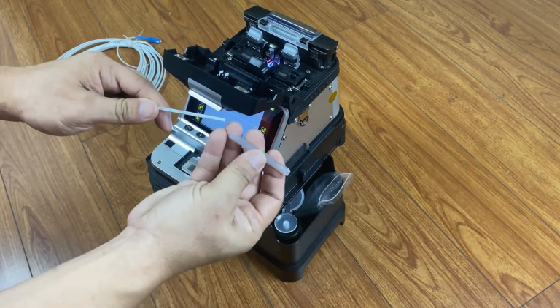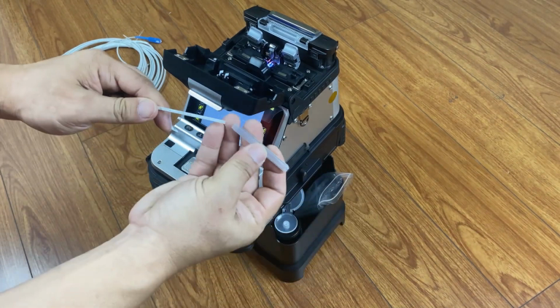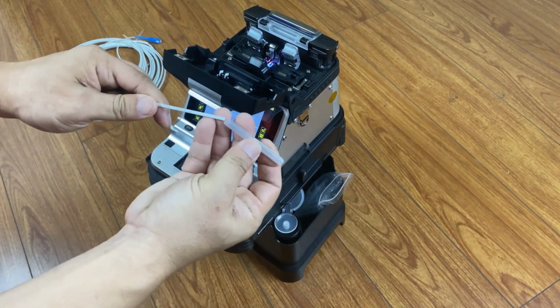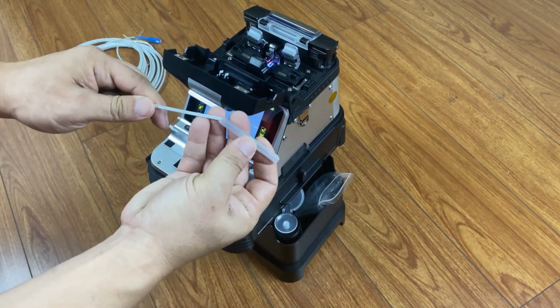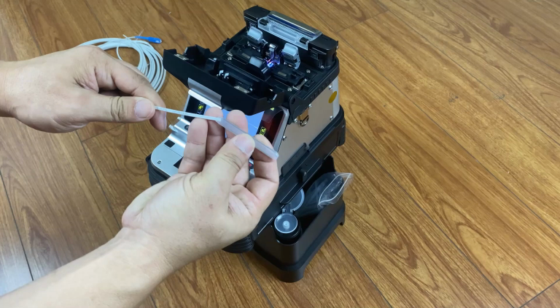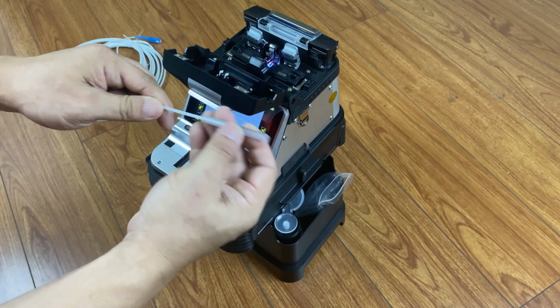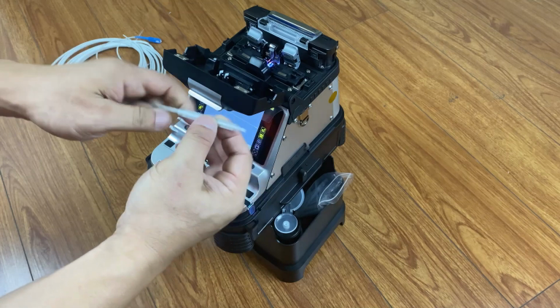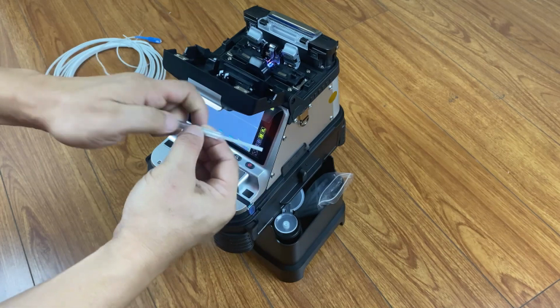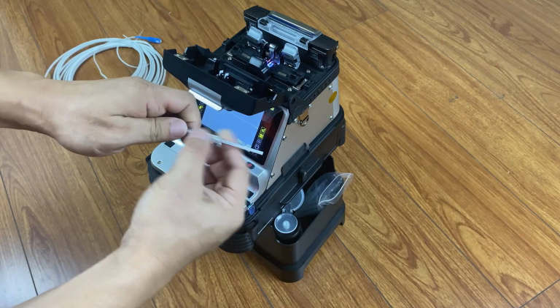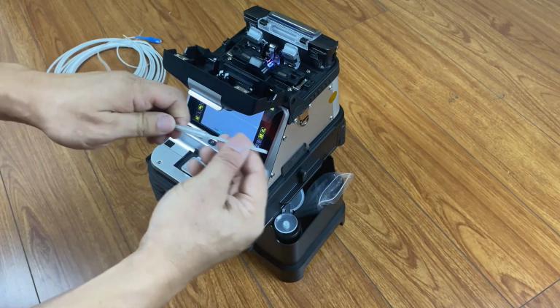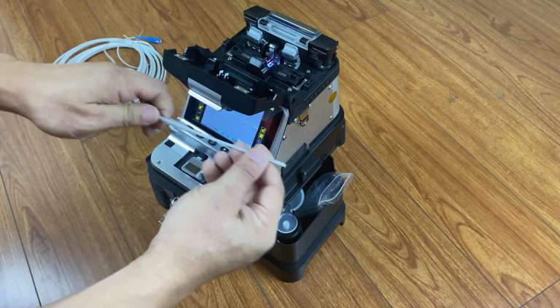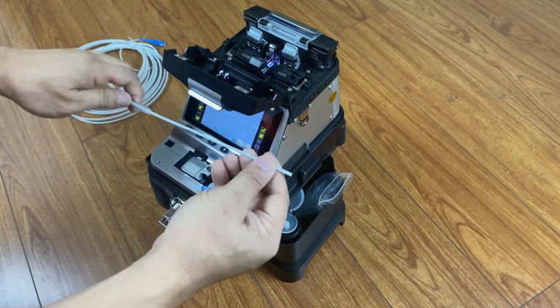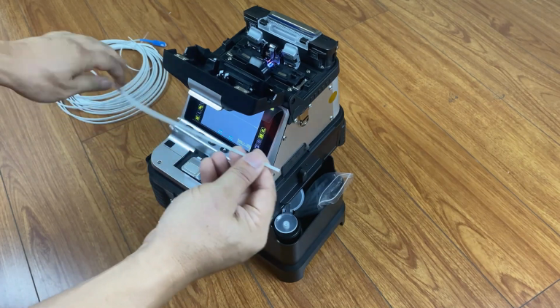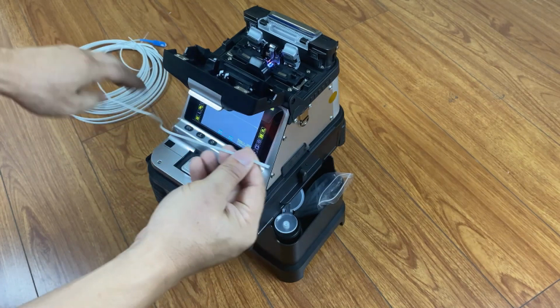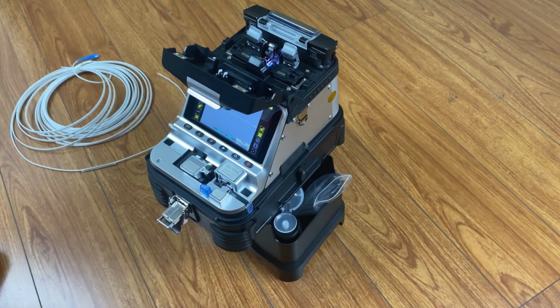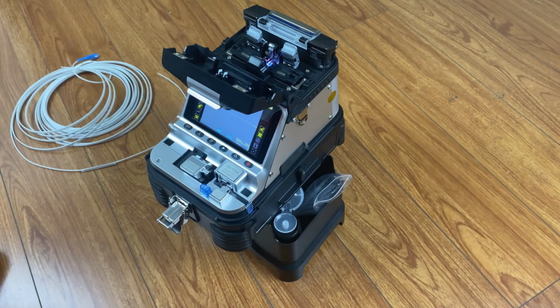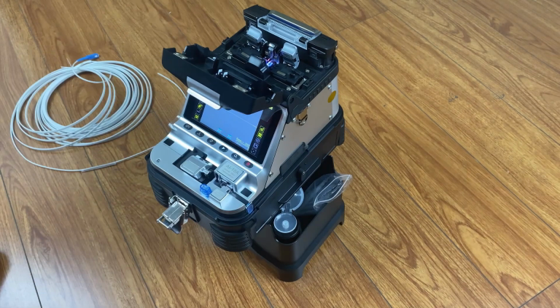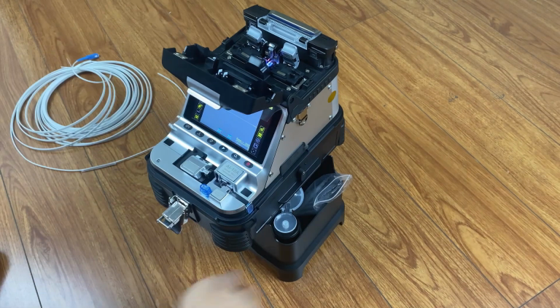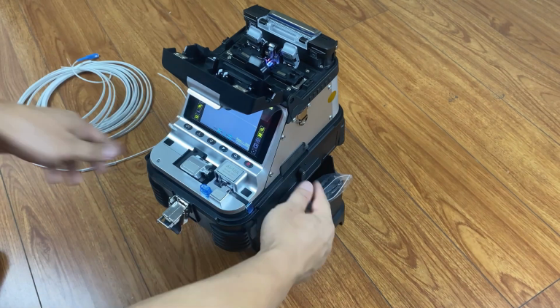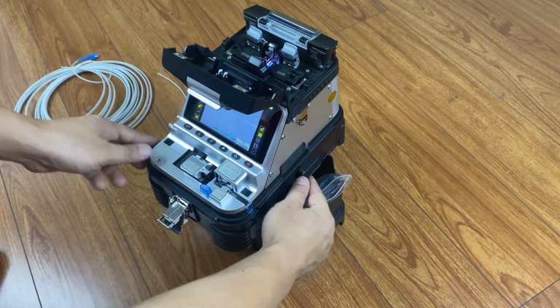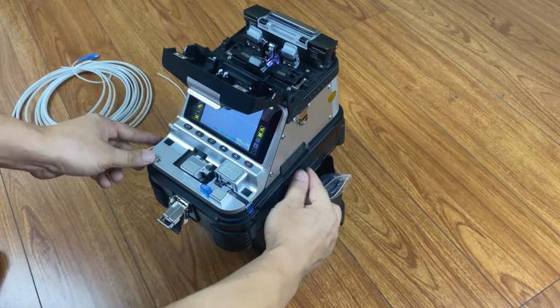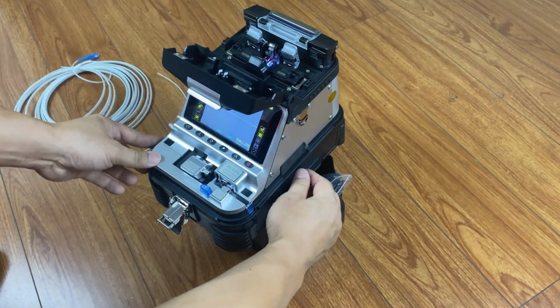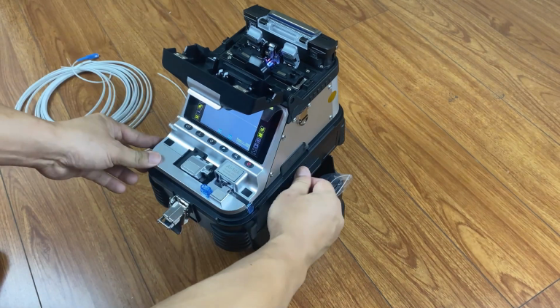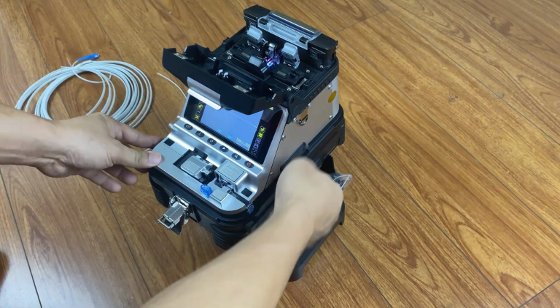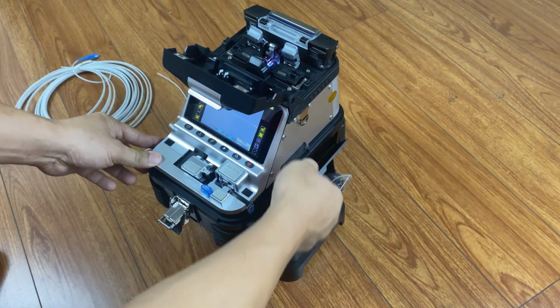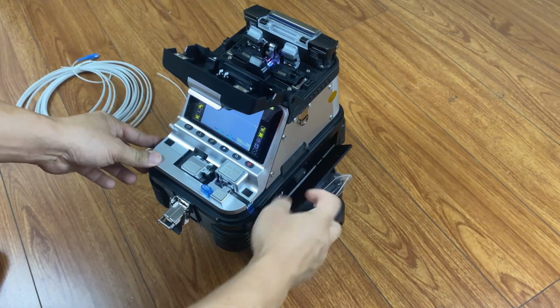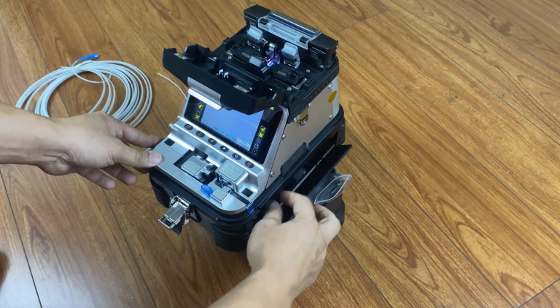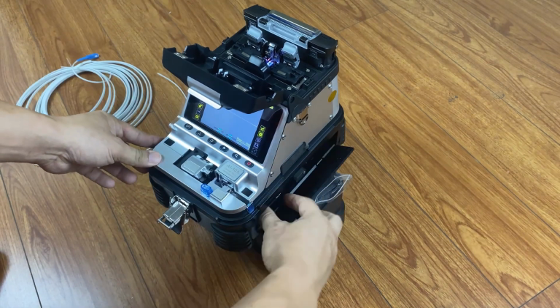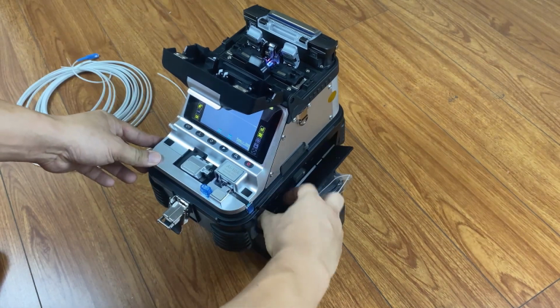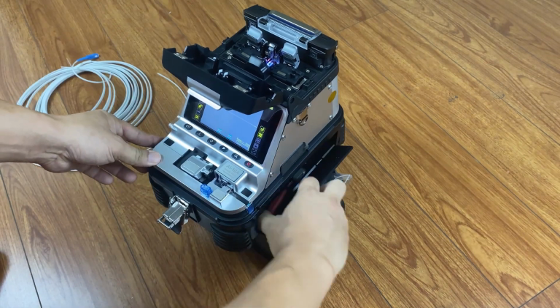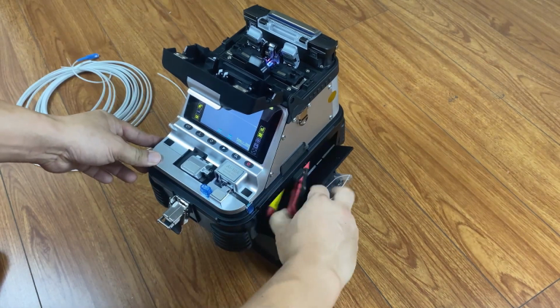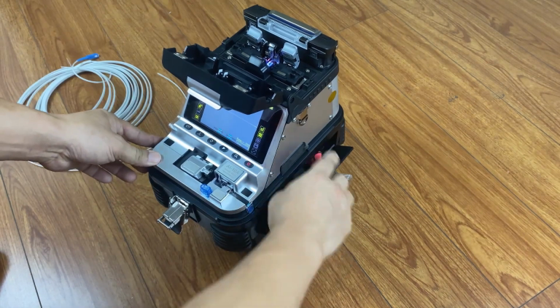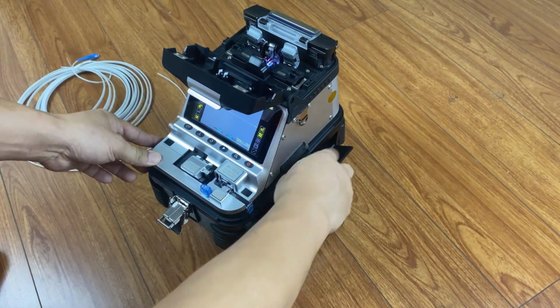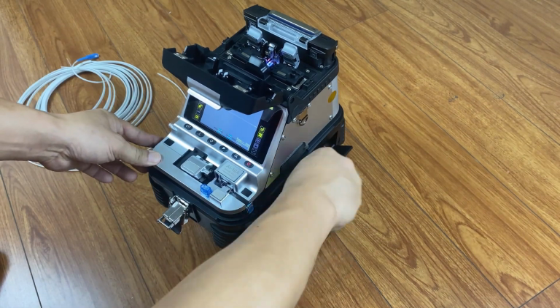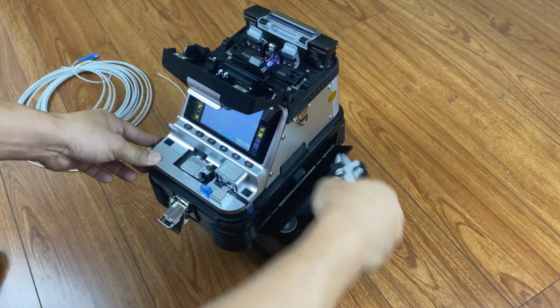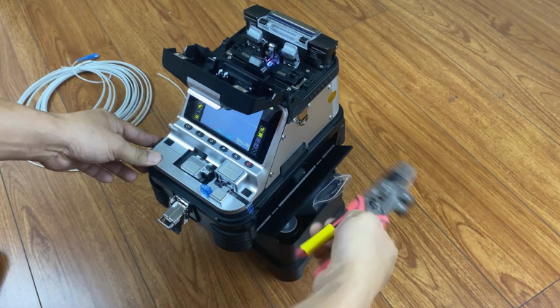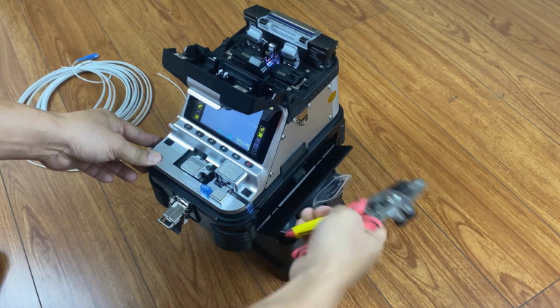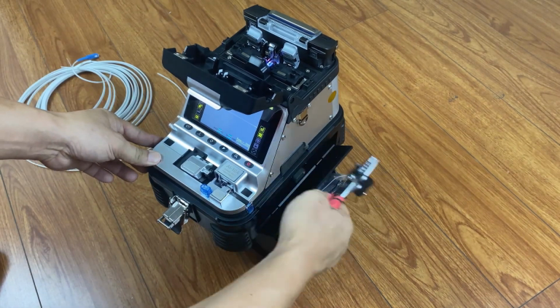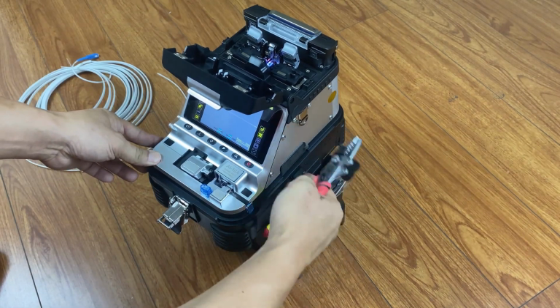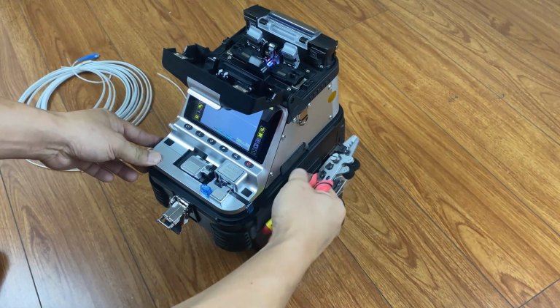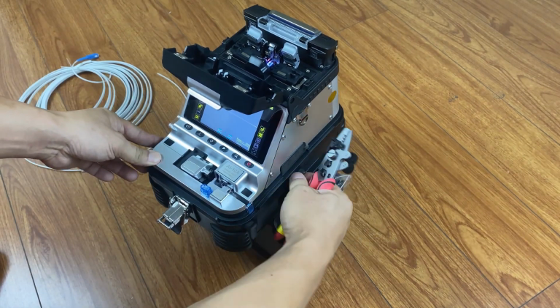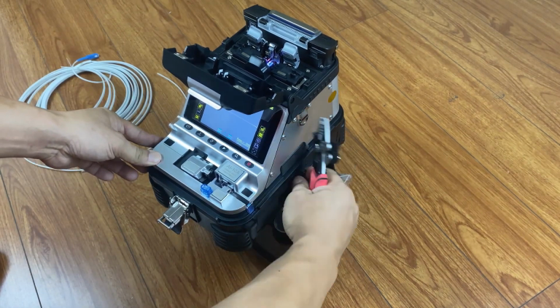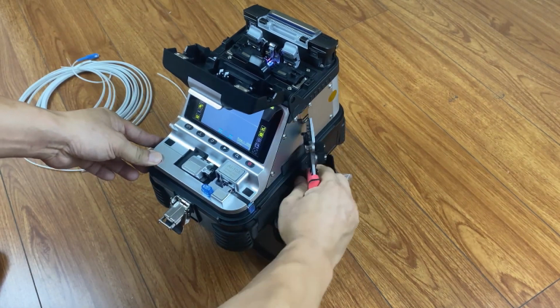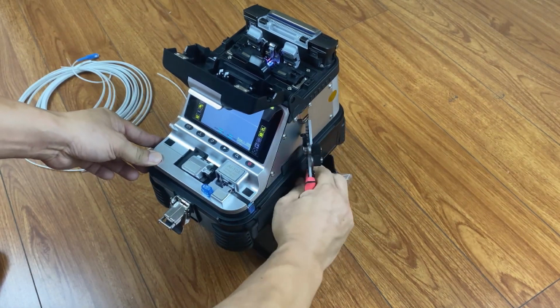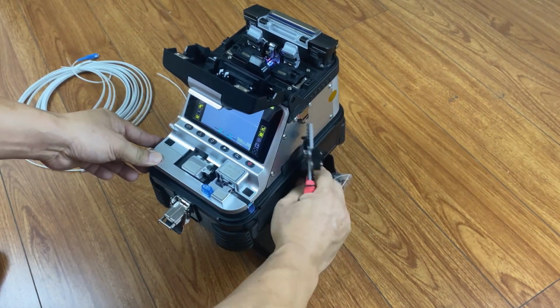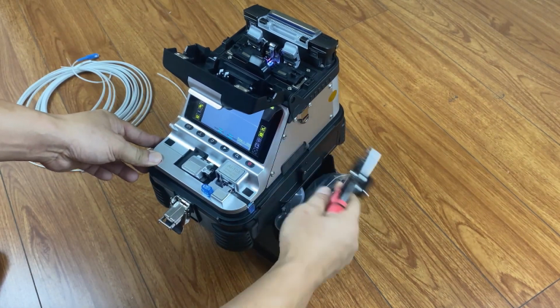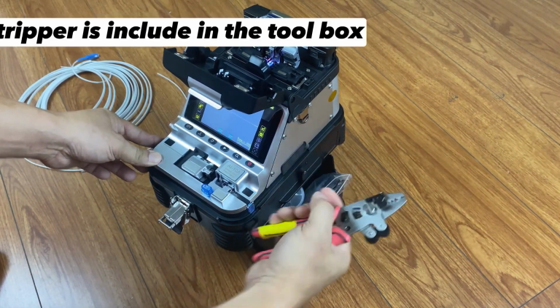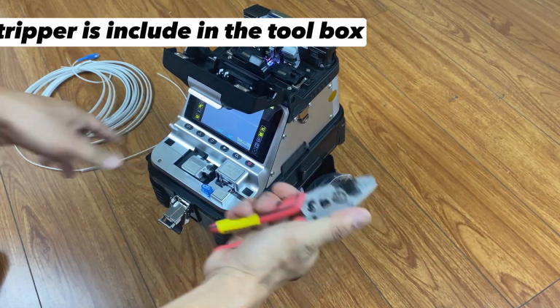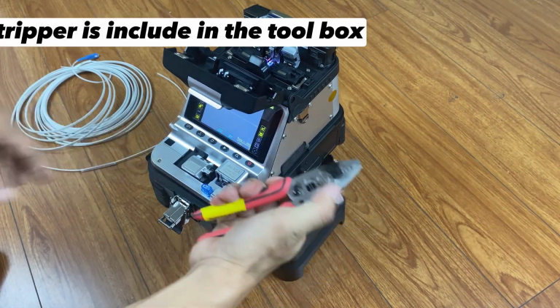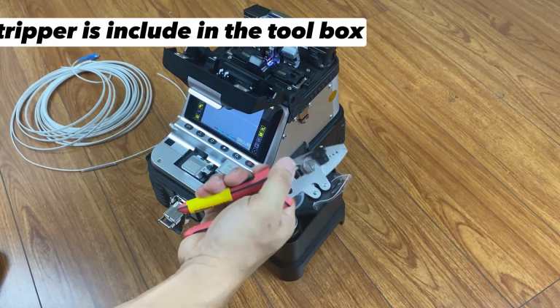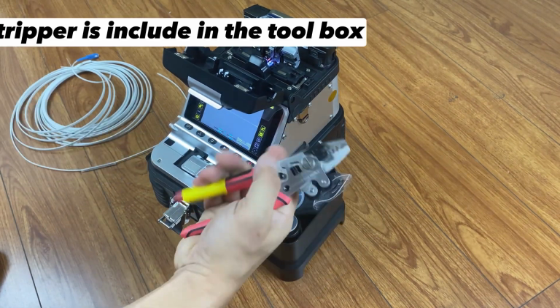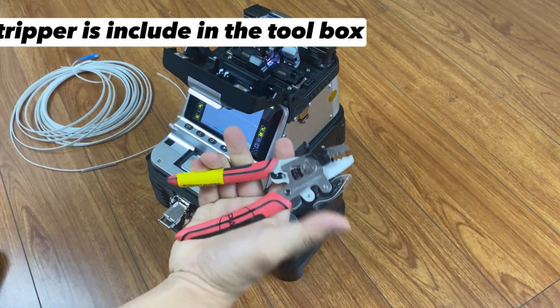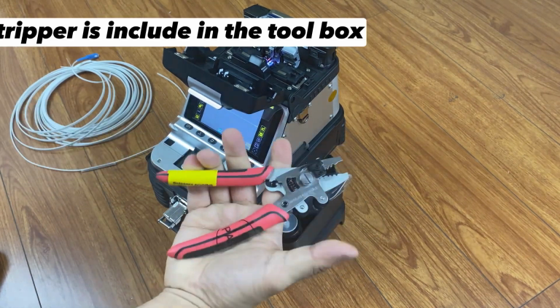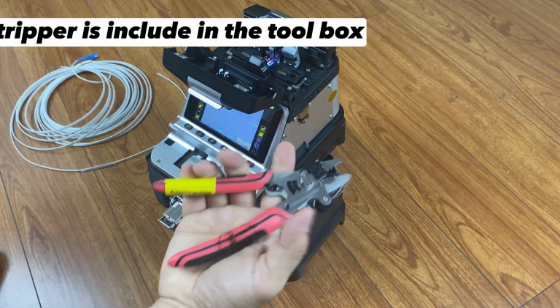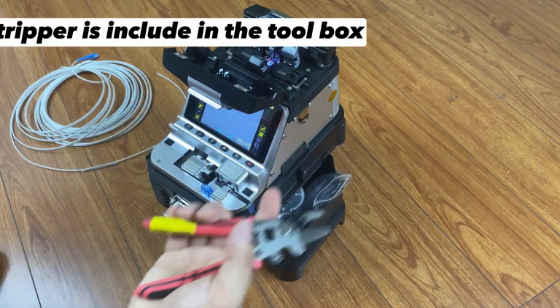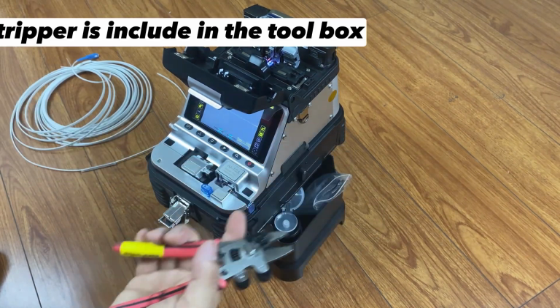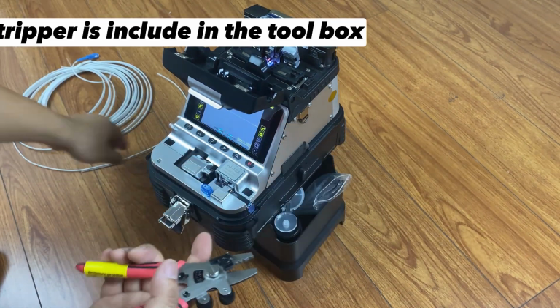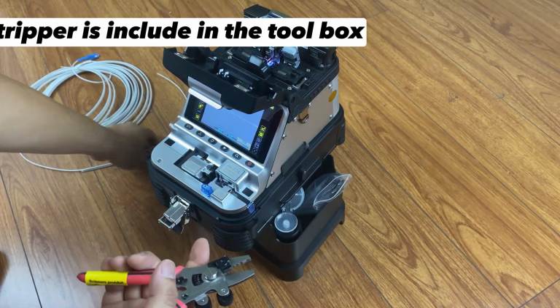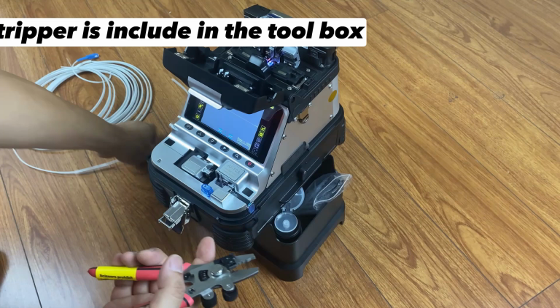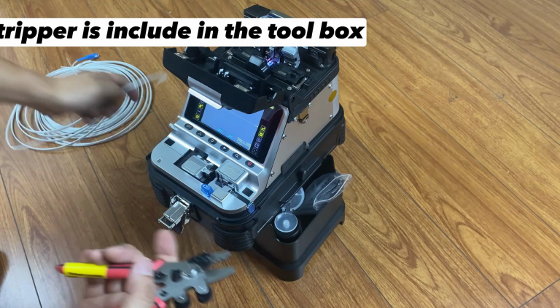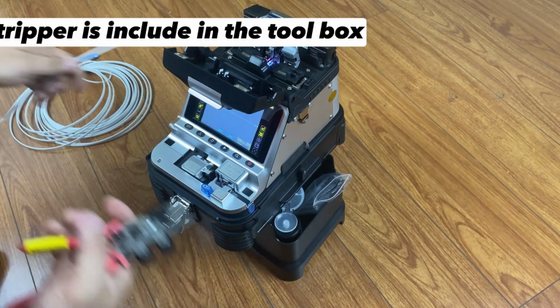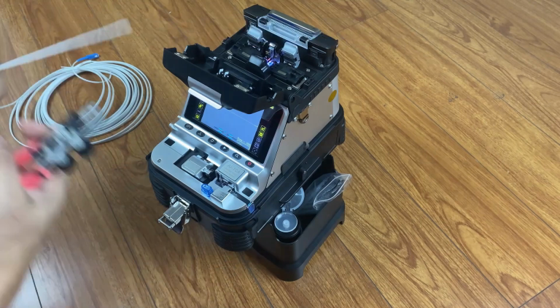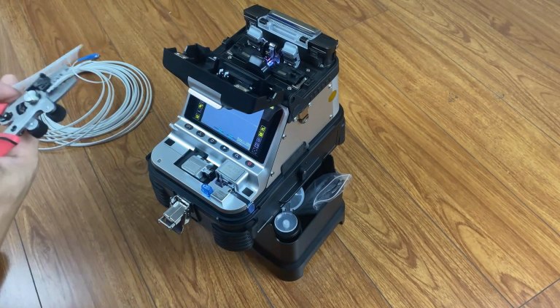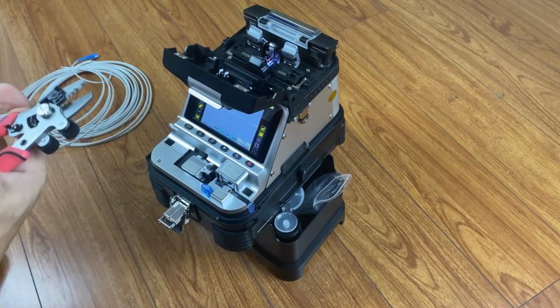Wear the heat-shrink tube. Use the stripper to remove the drop cable jacket. The stripper is included in the toolbox.